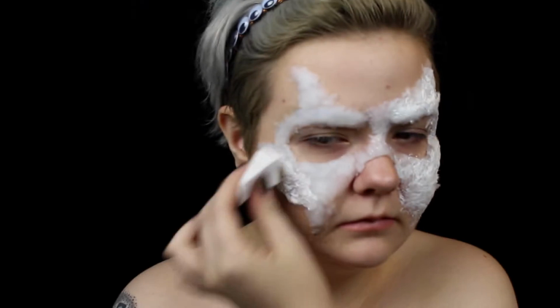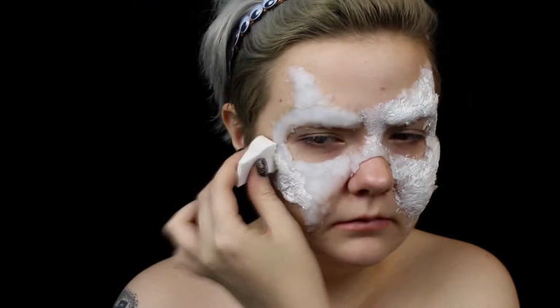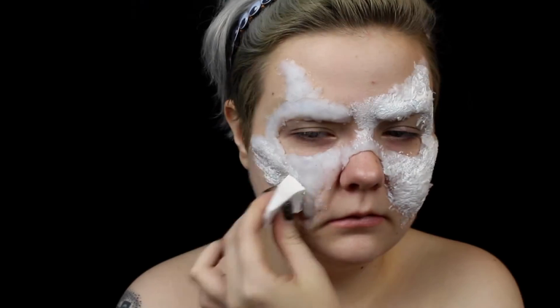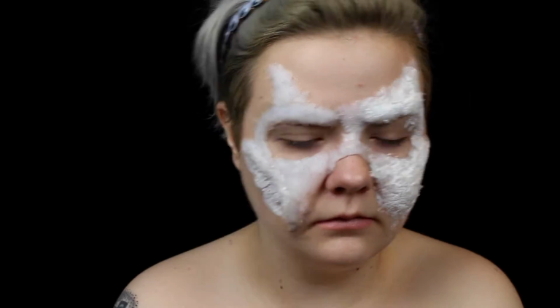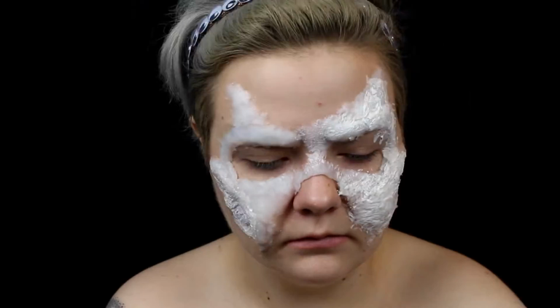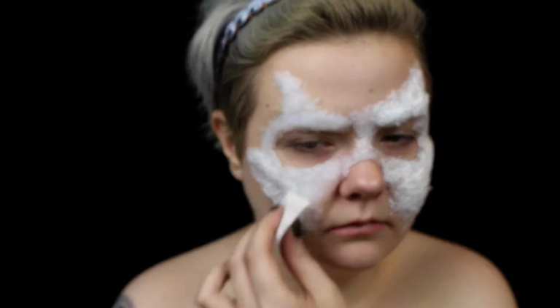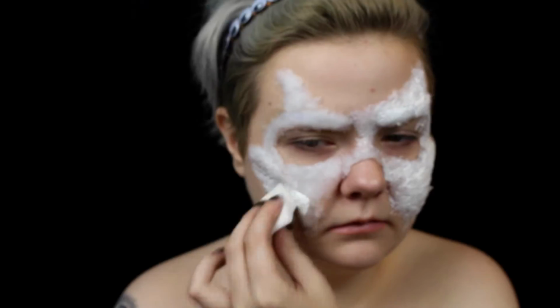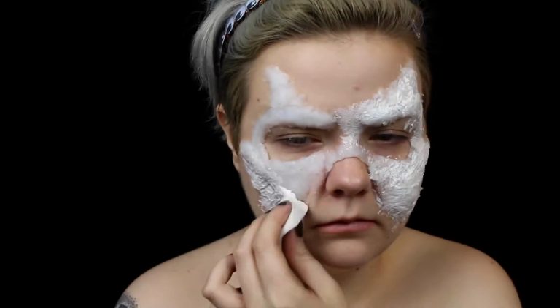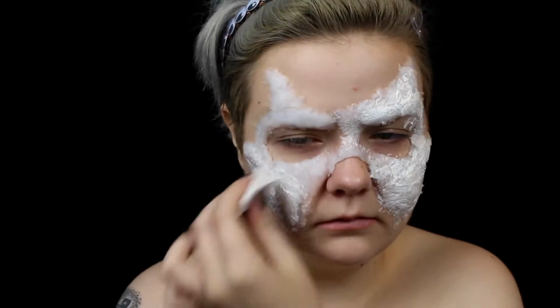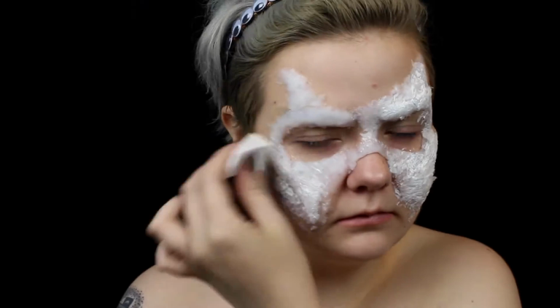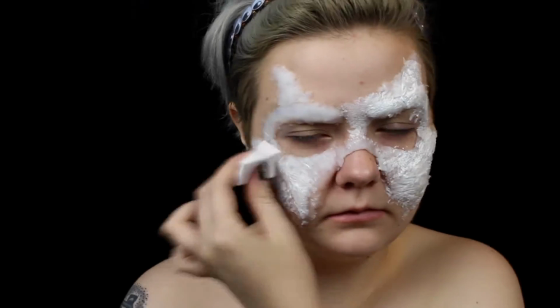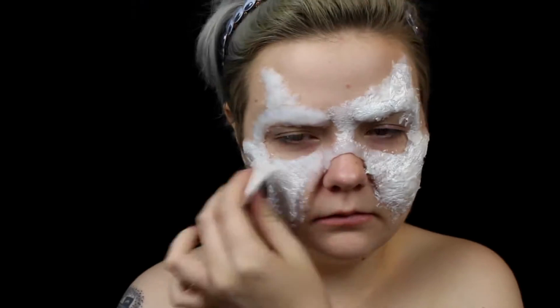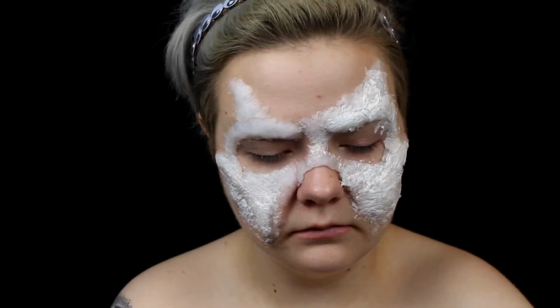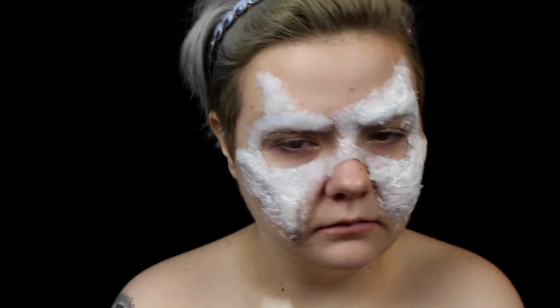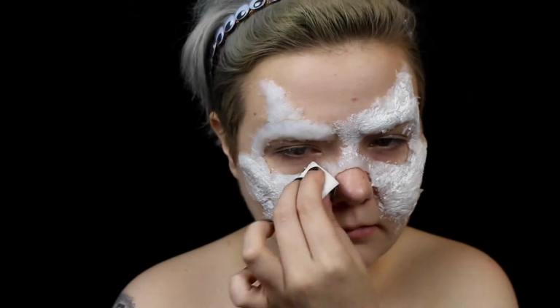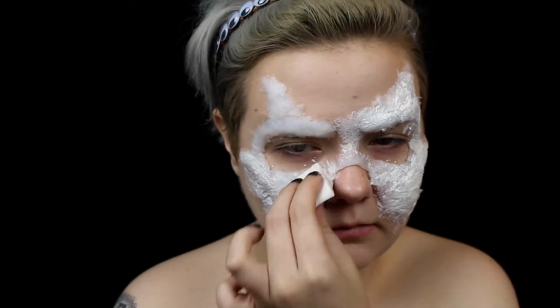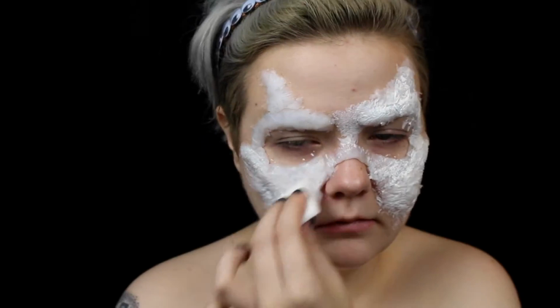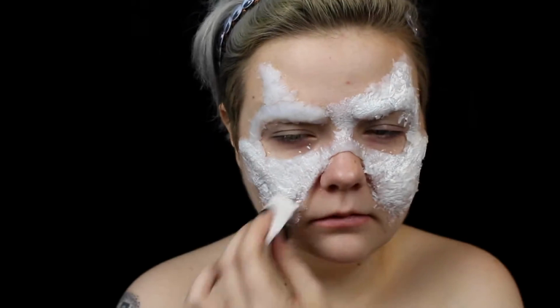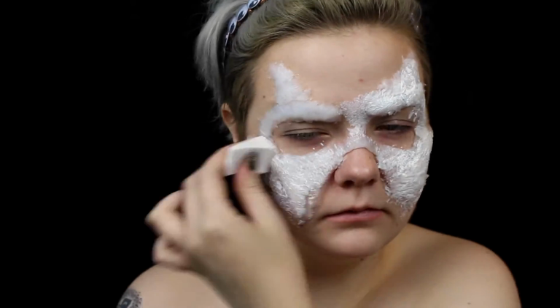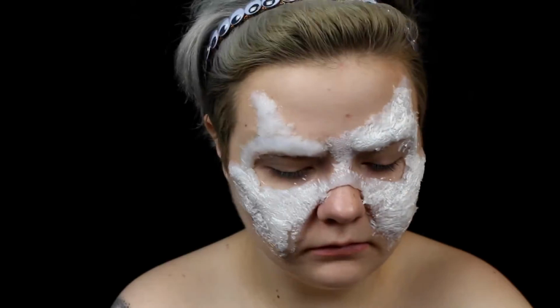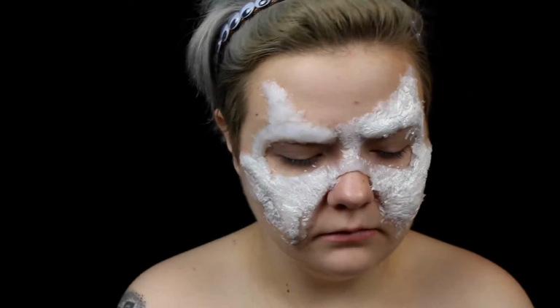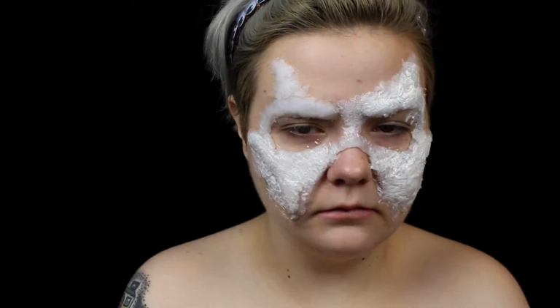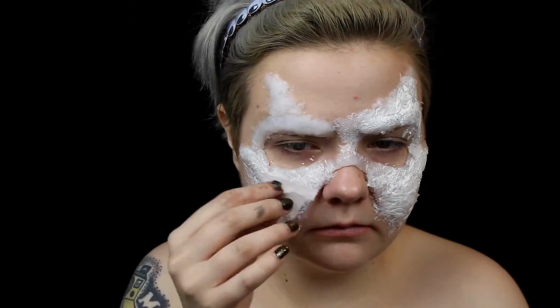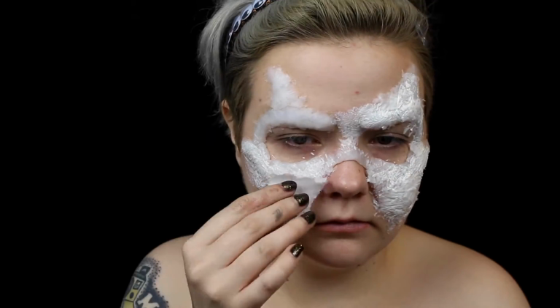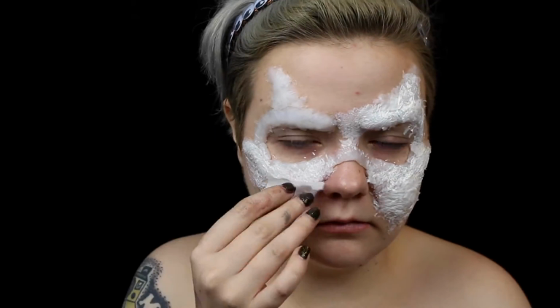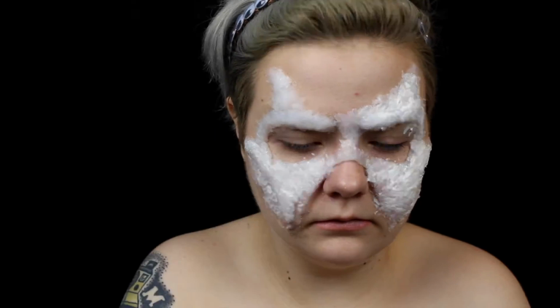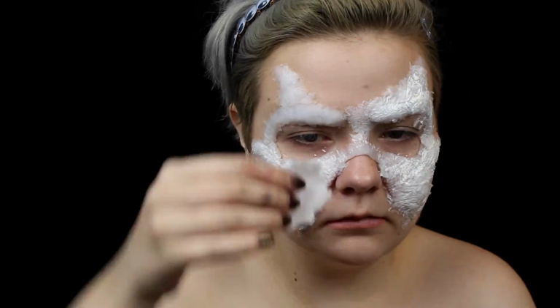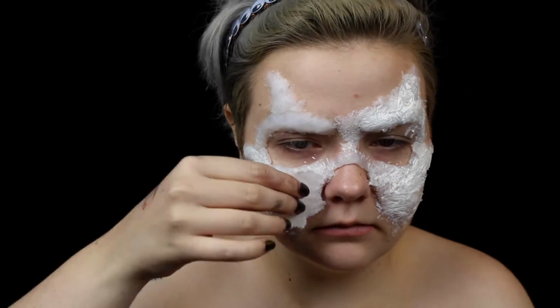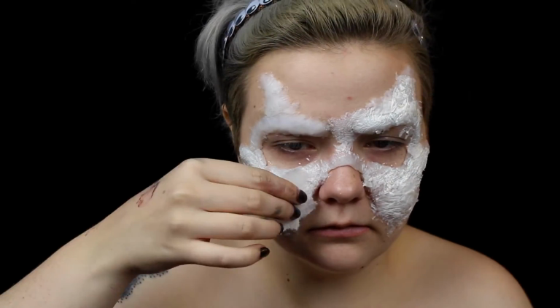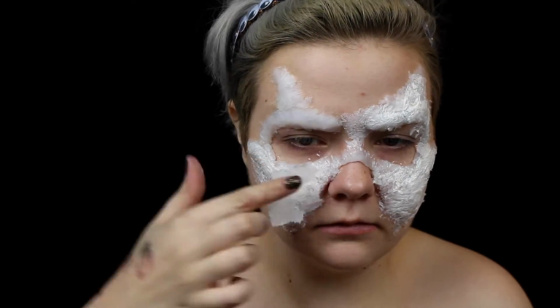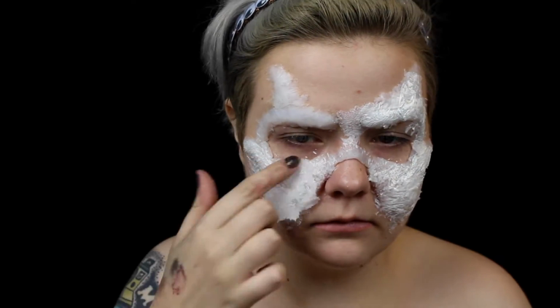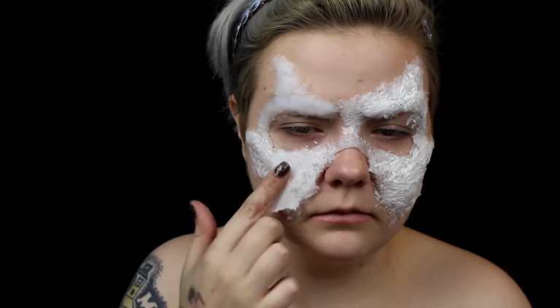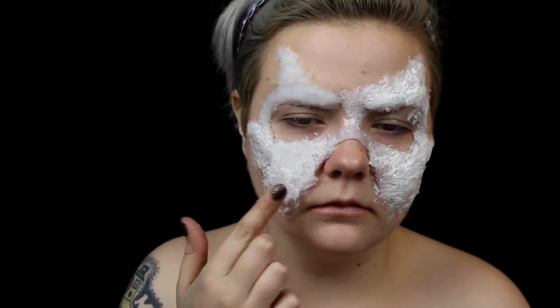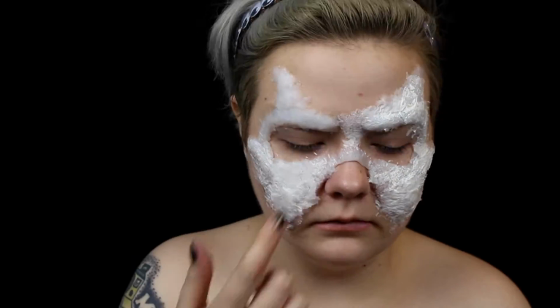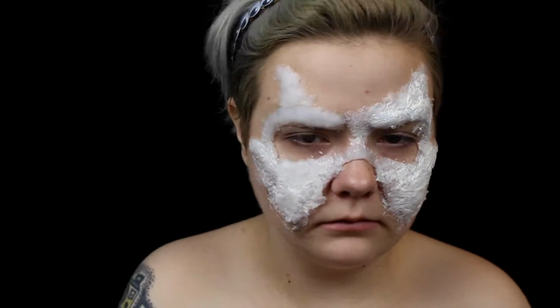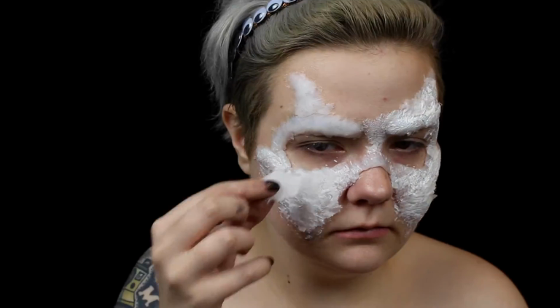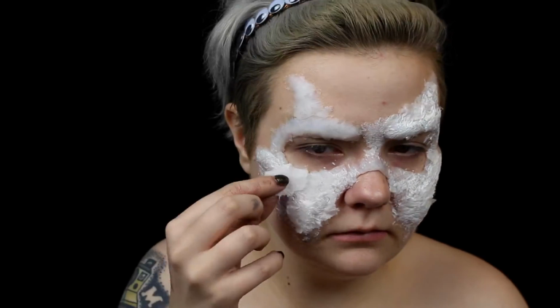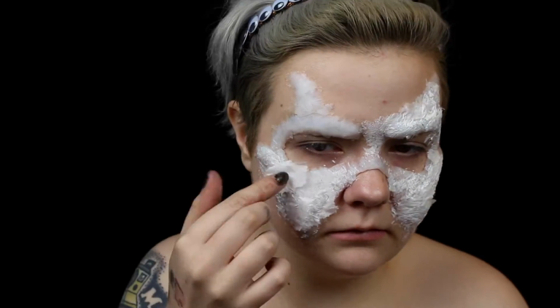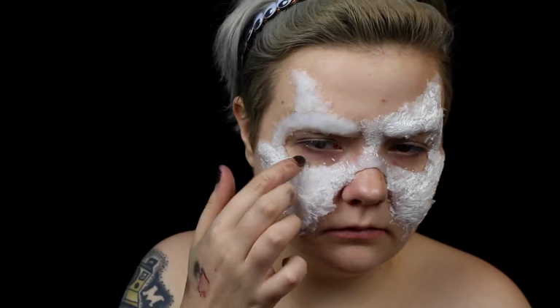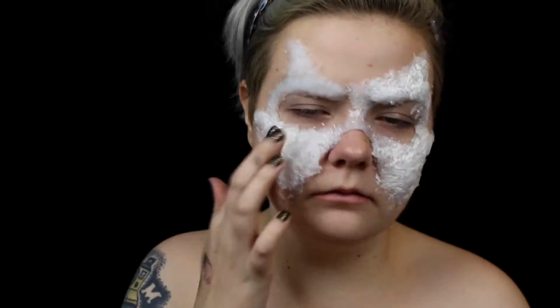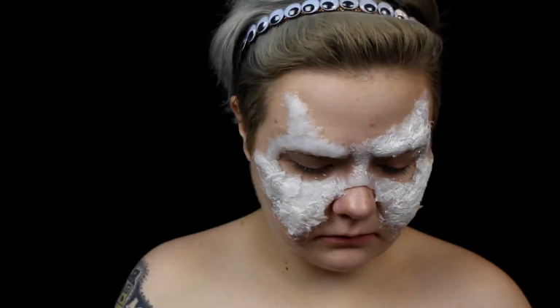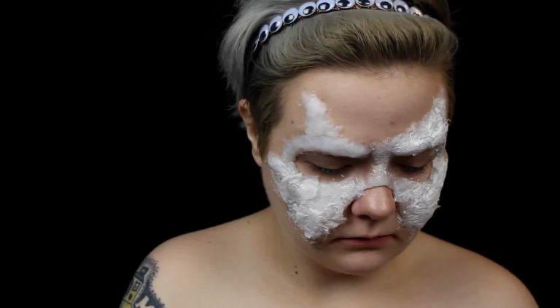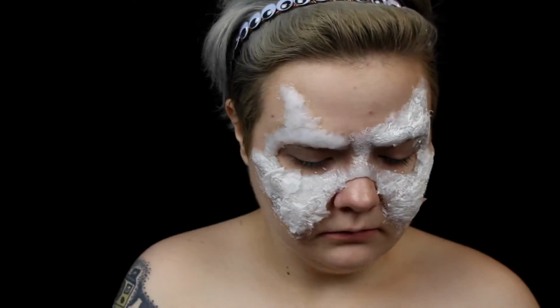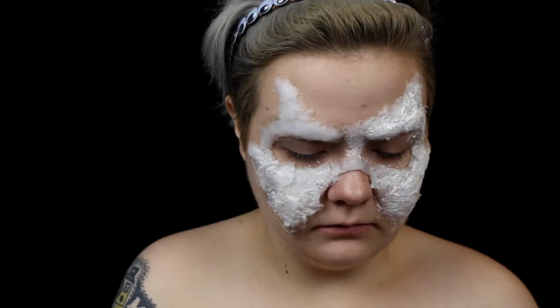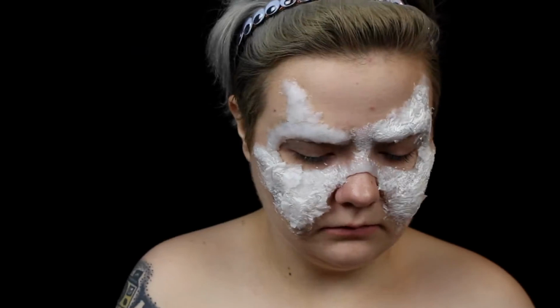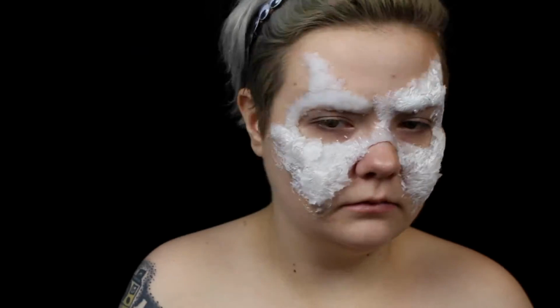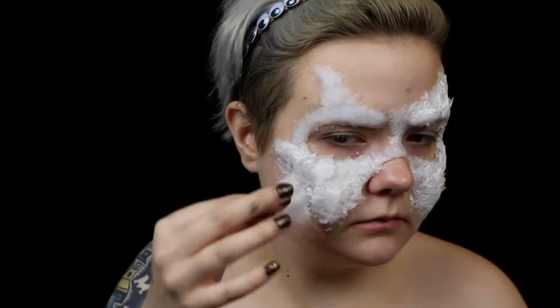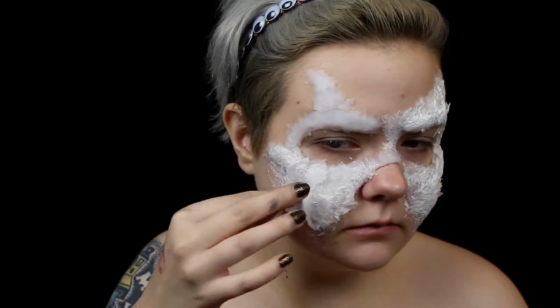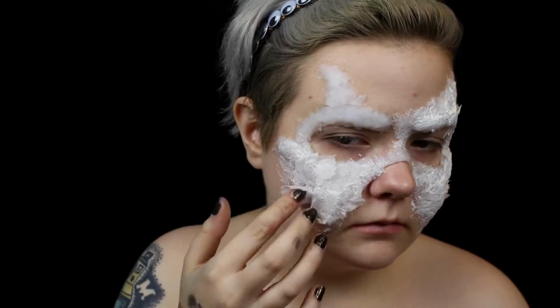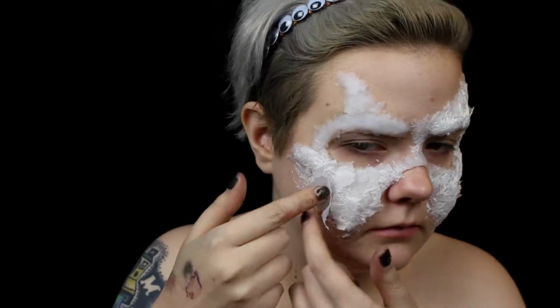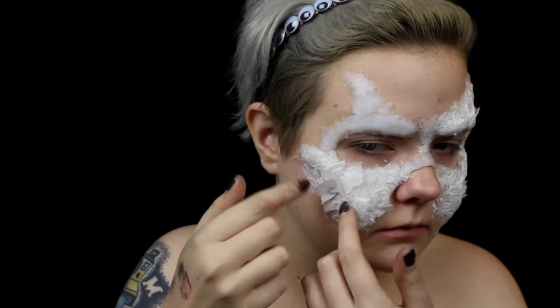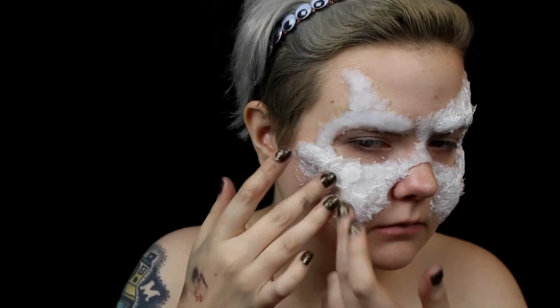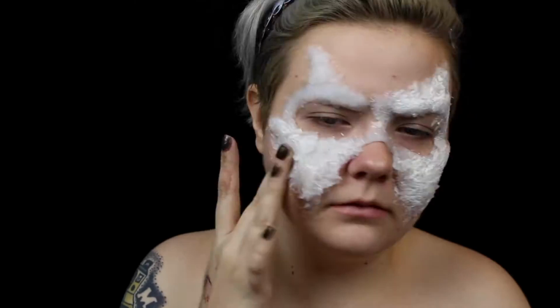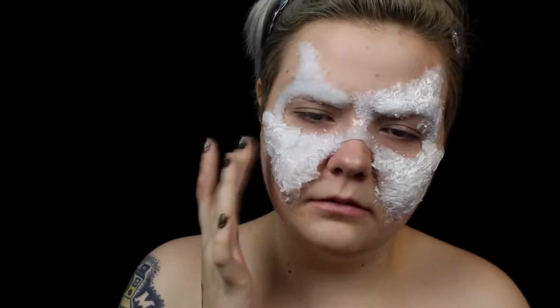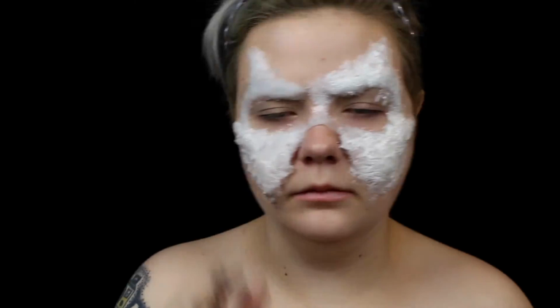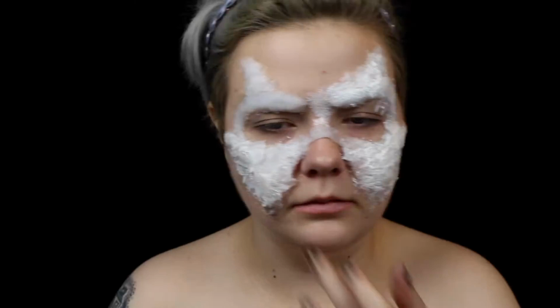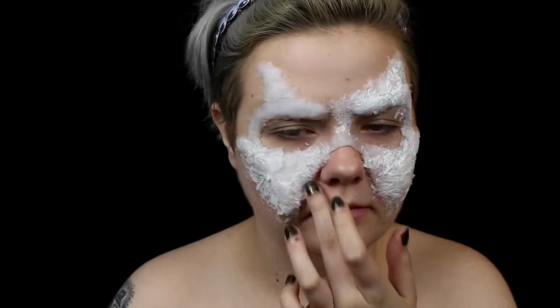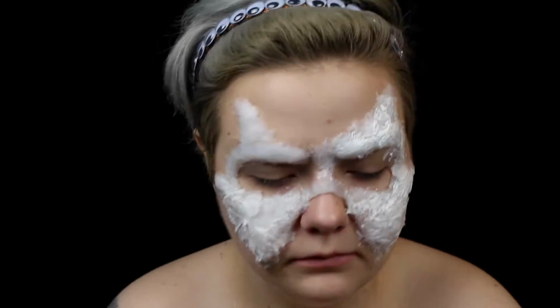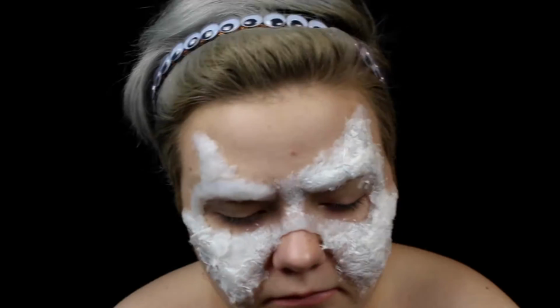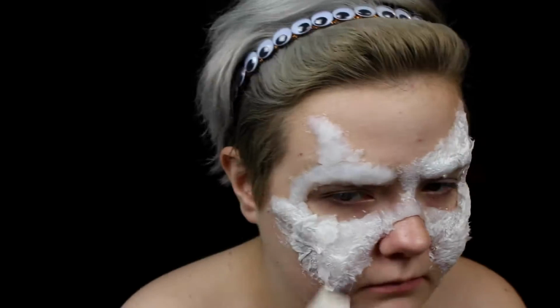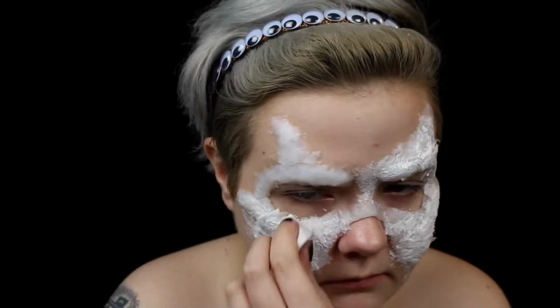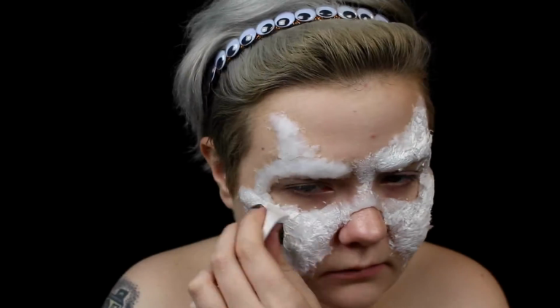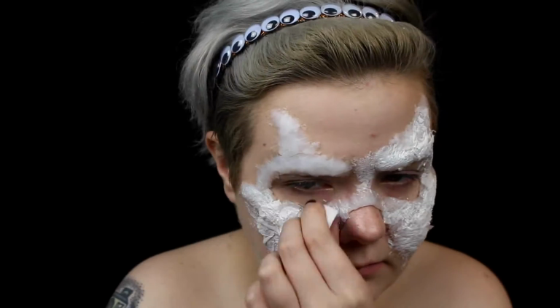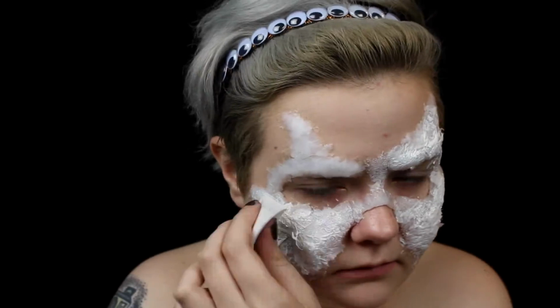As always, before using latex on anyone for the first time, do a patch test on their wrist or inner arm to test for an allergic reaction.